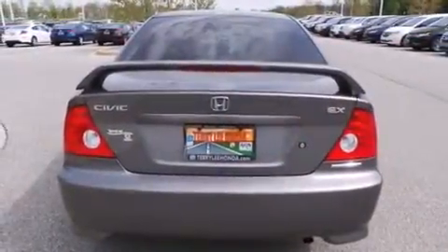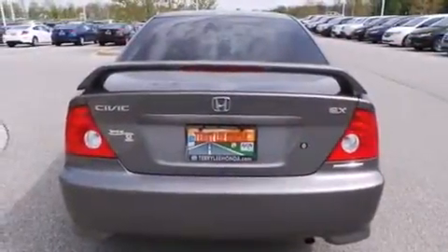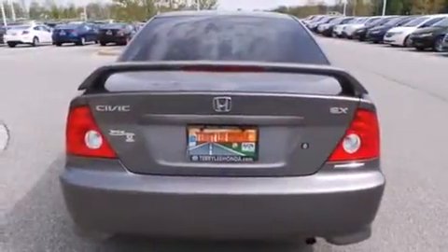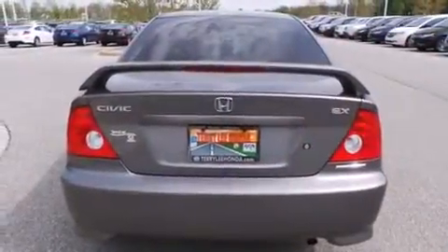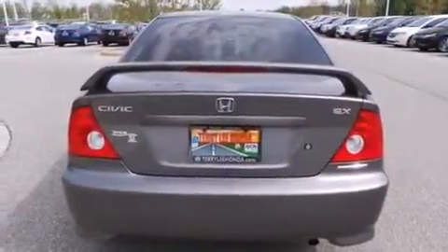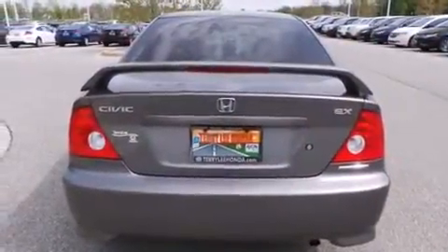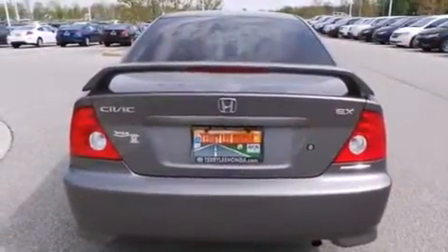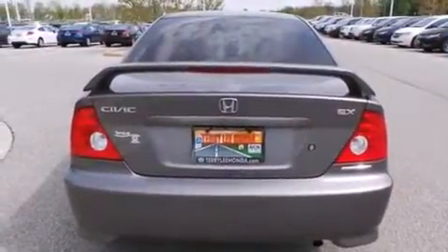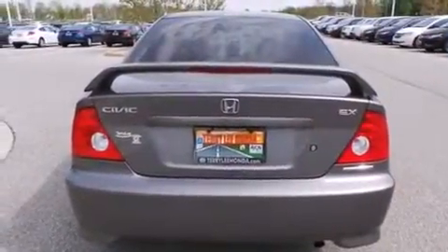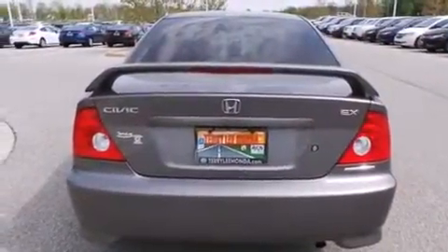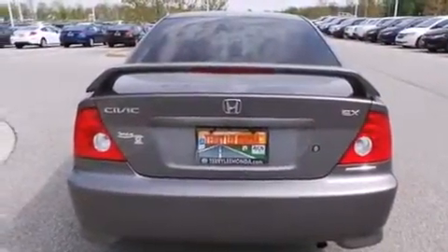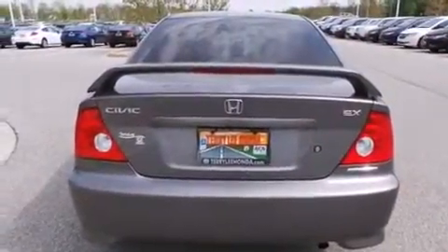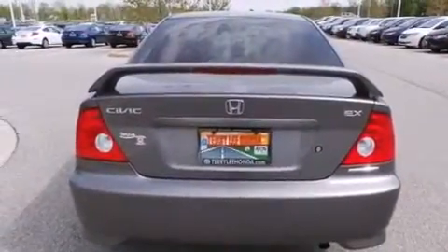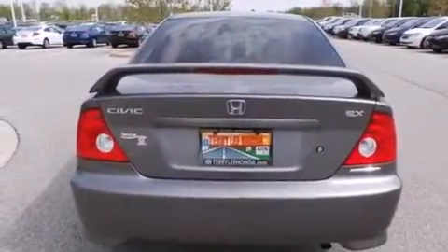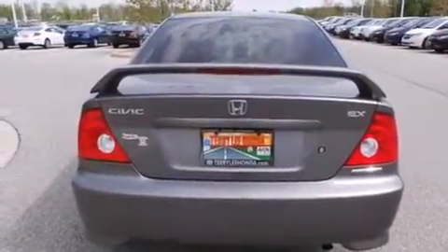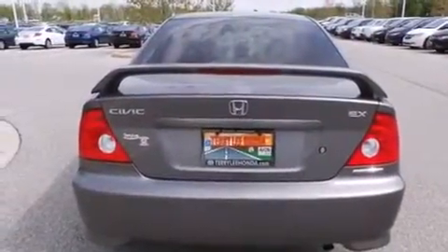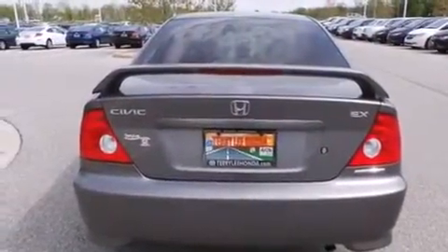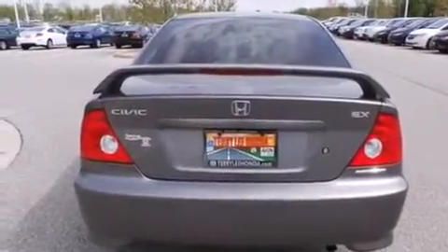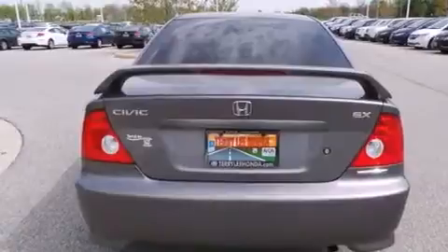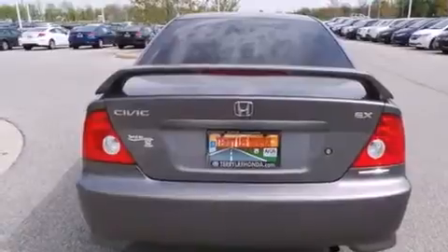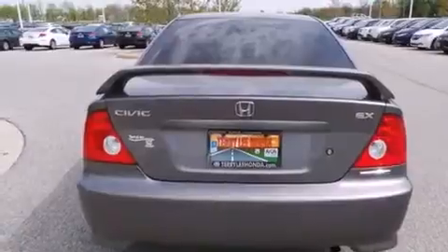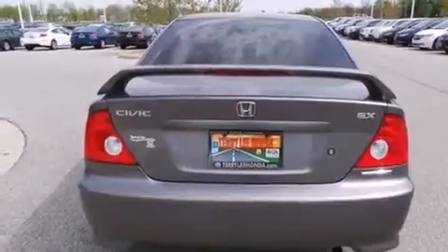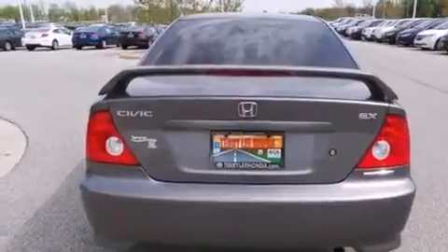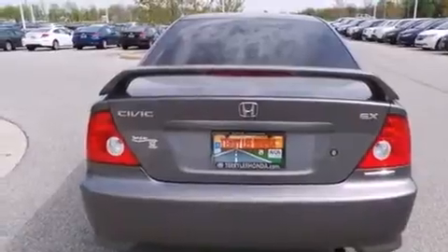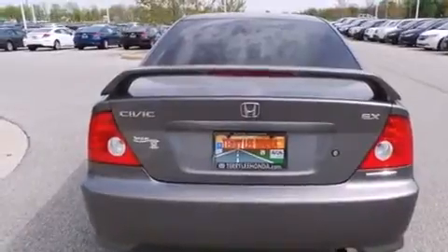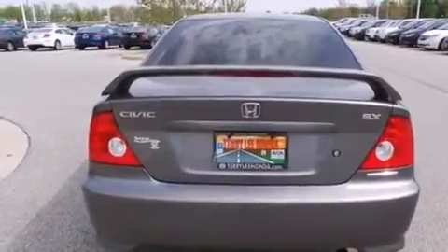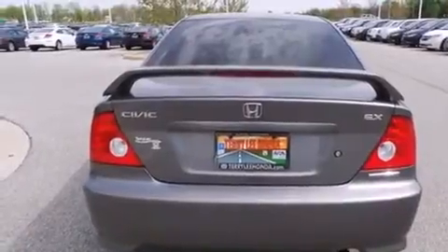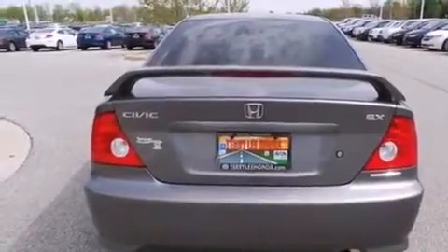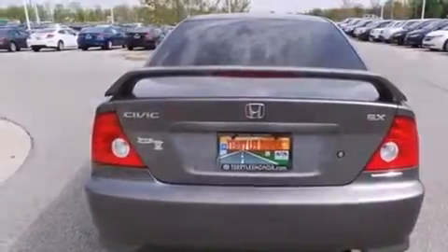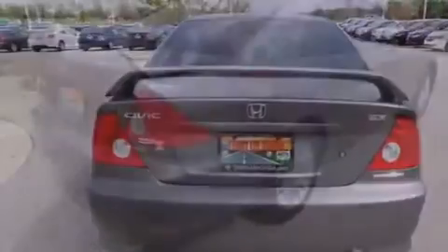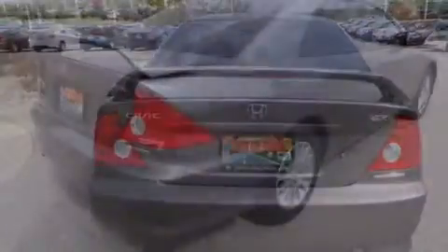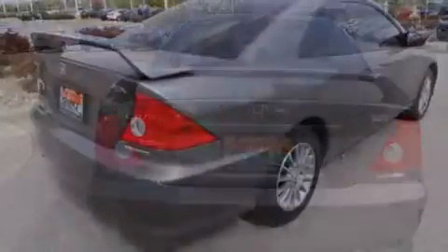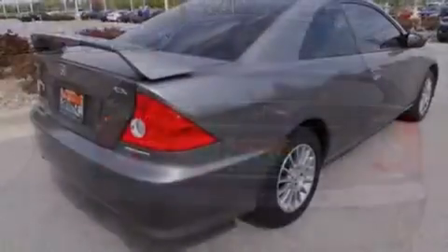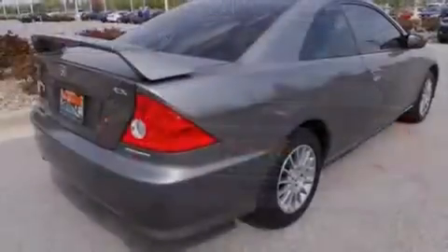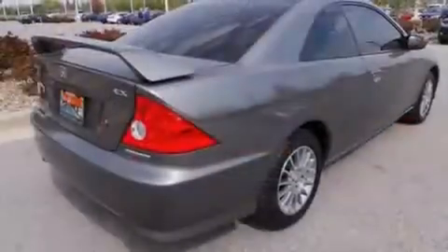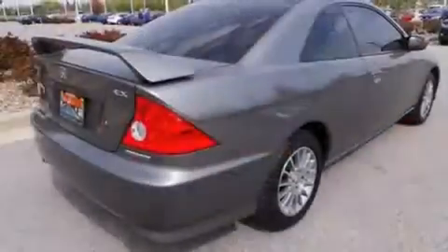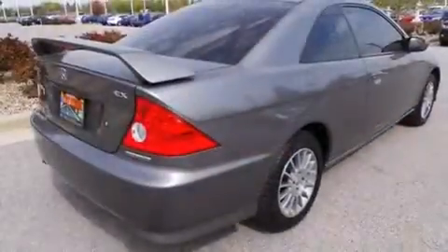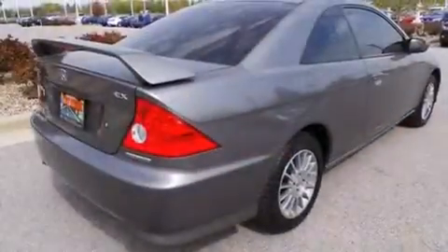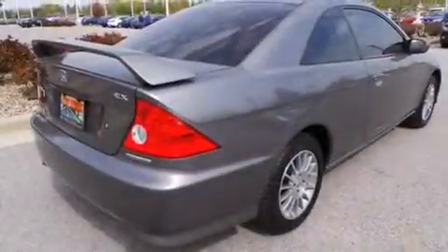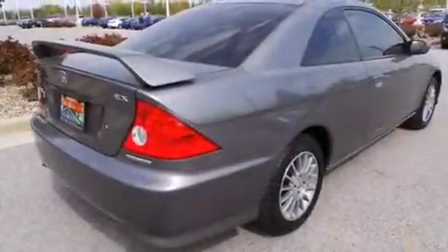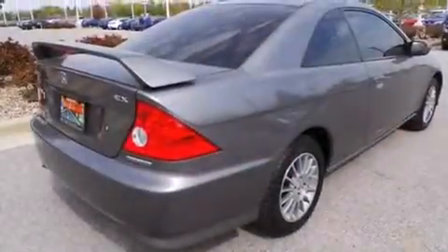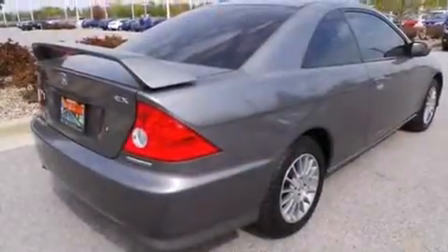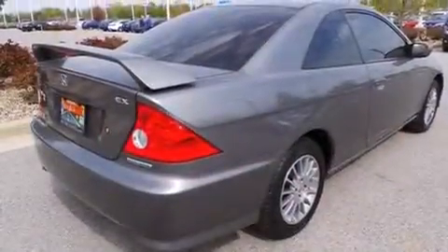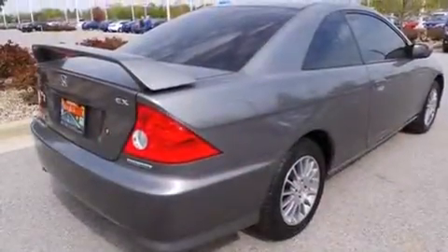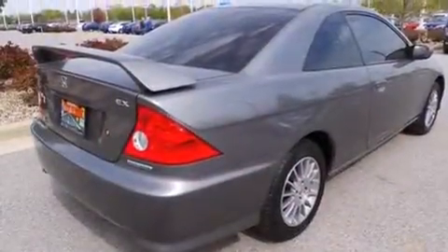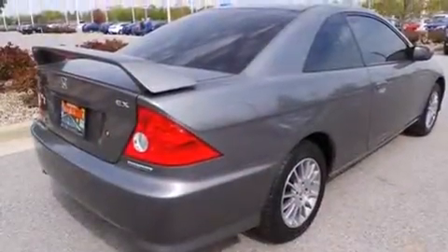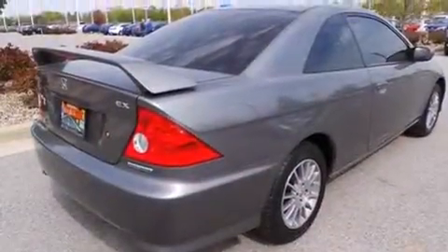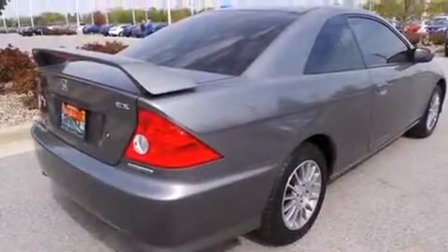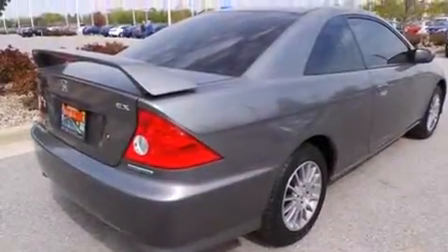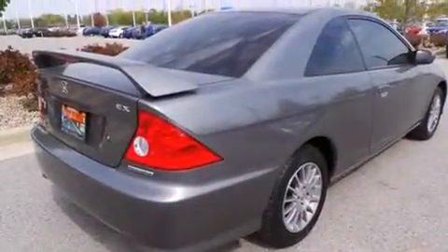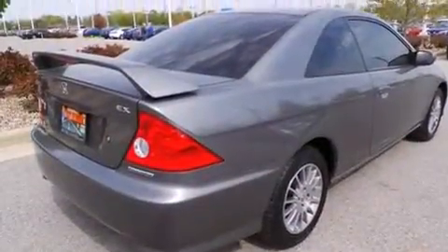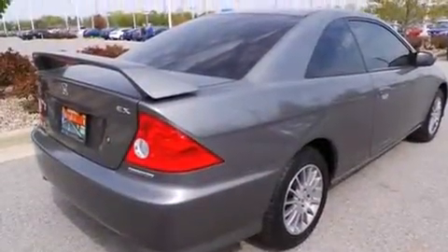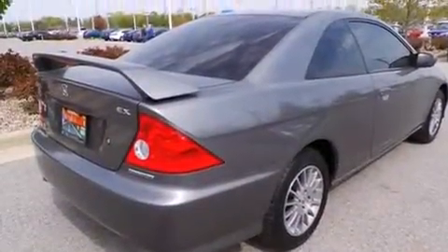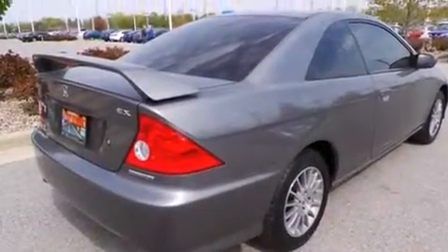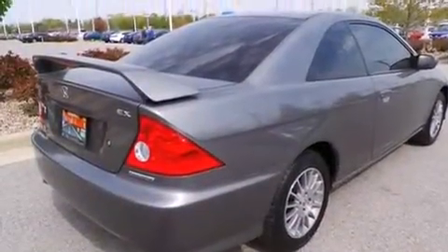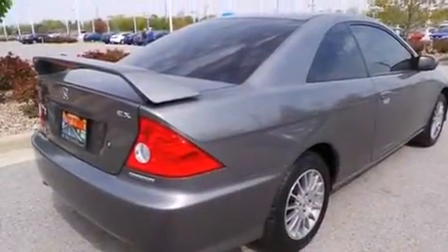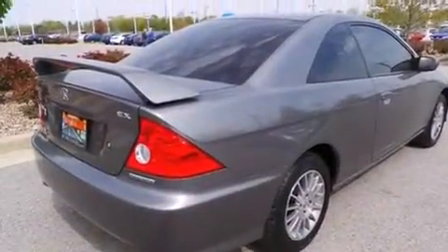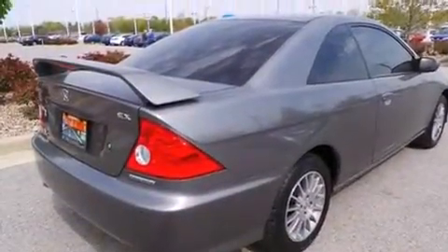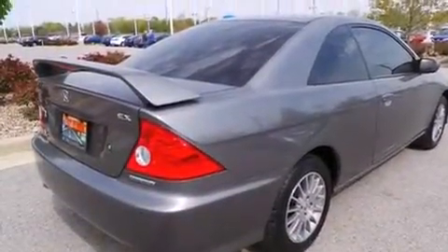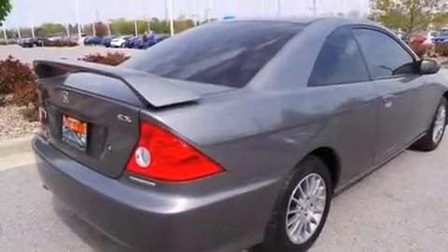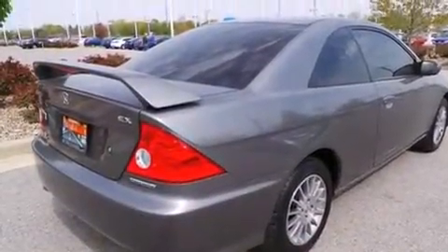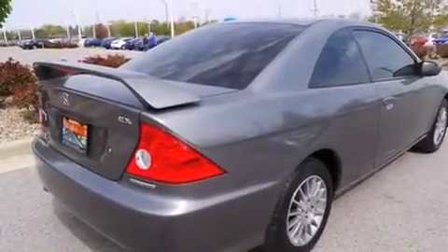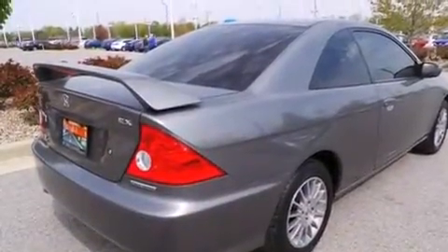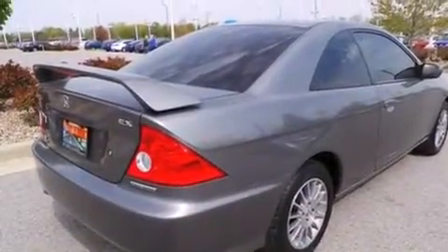Additional features include tinted glass, an anti-lock braking system, and a sunroof that enables you to fill the cabin with fresh air at the push of a button.